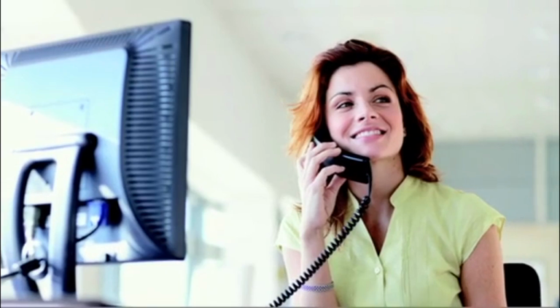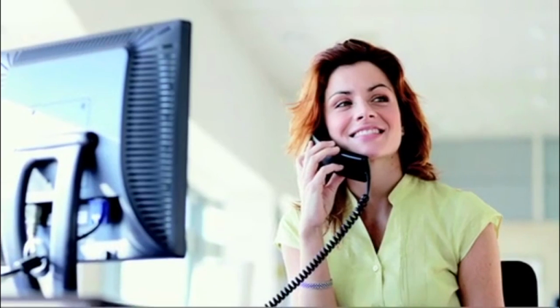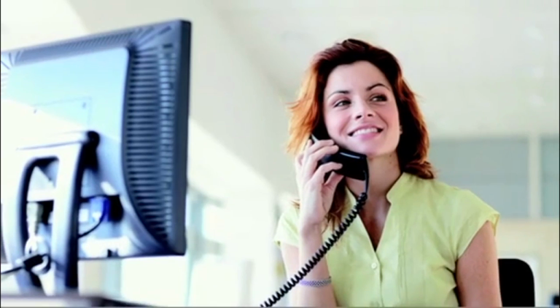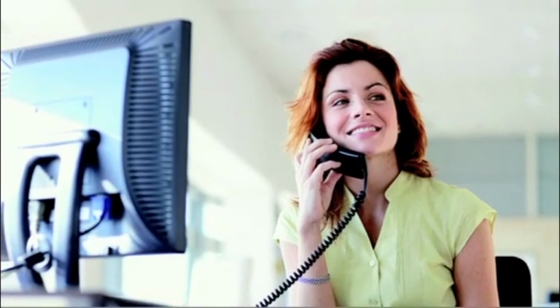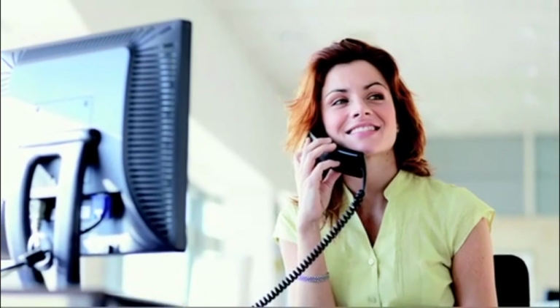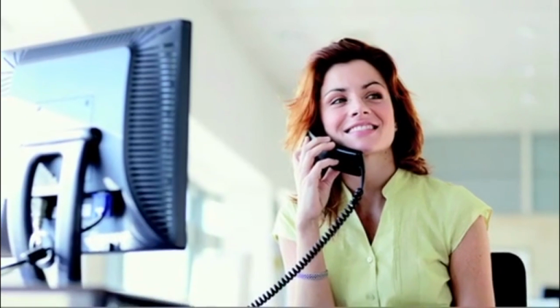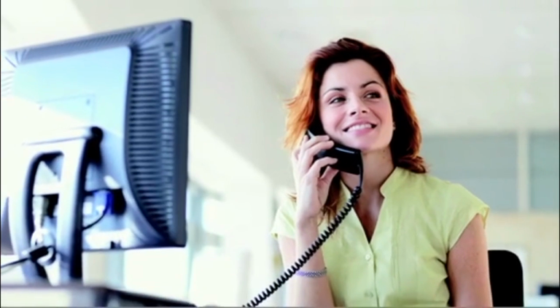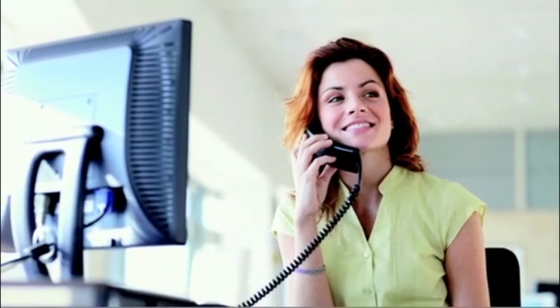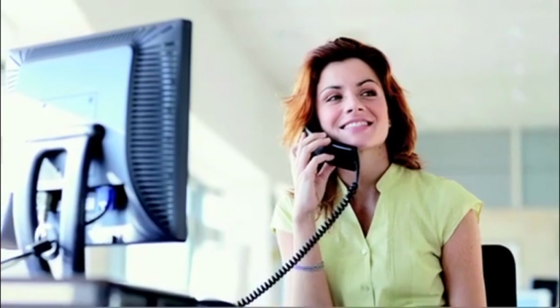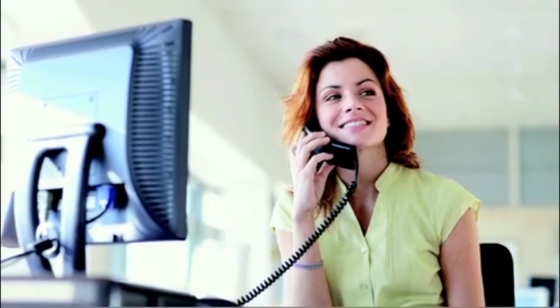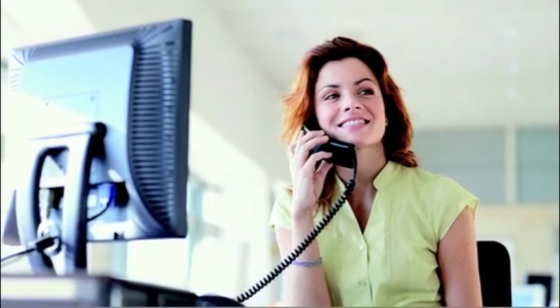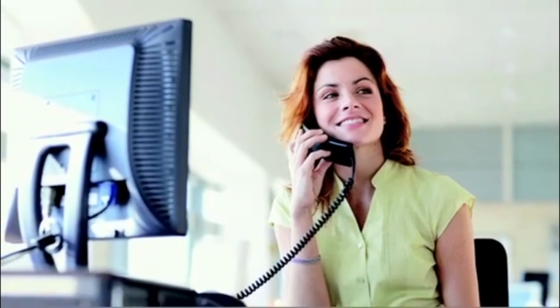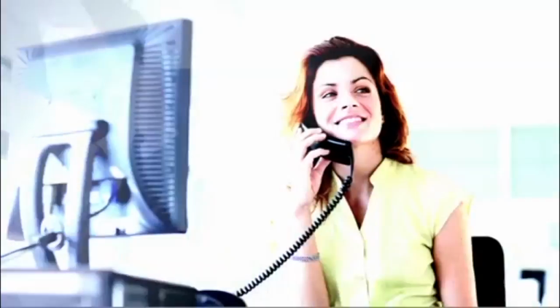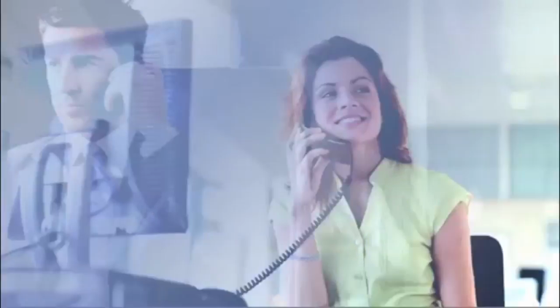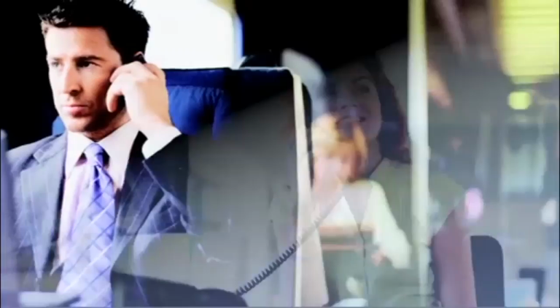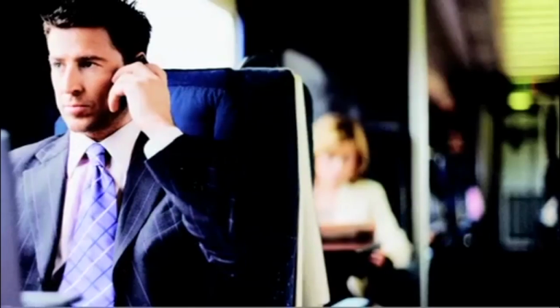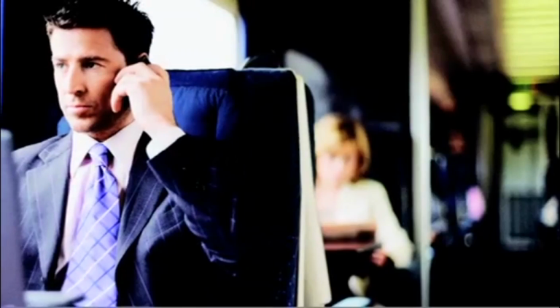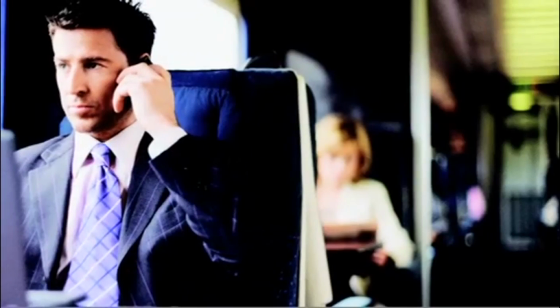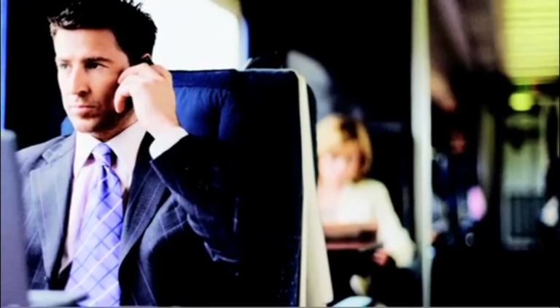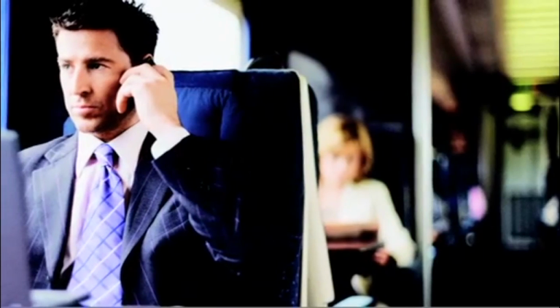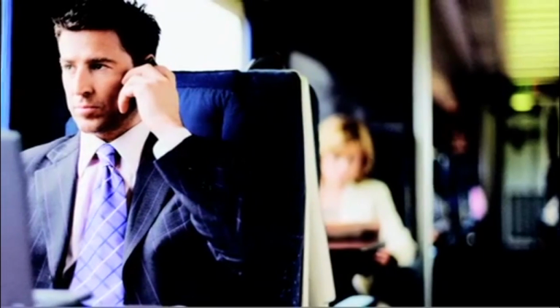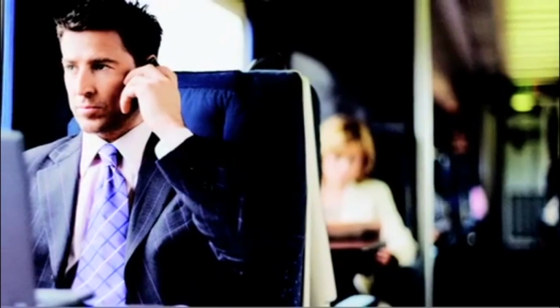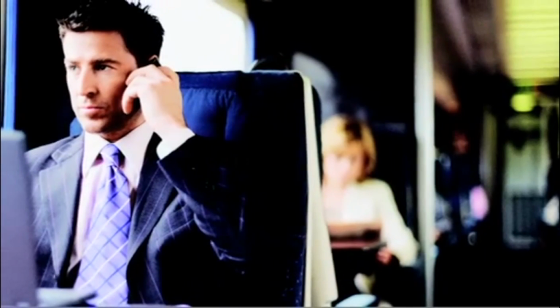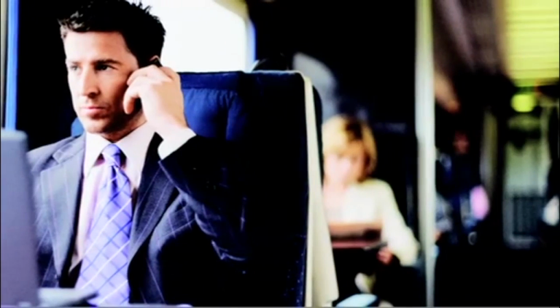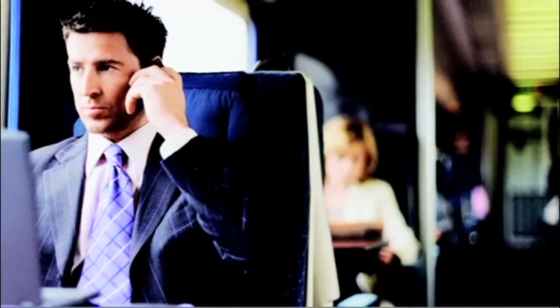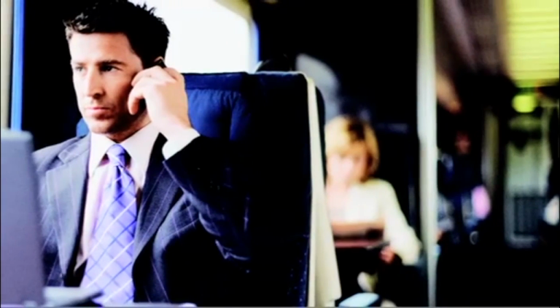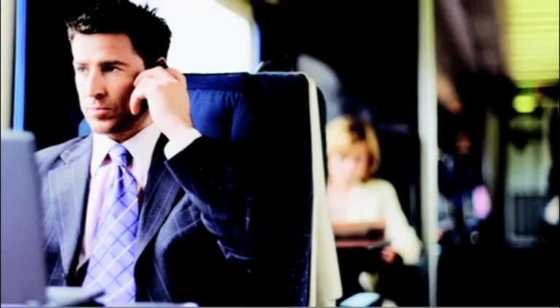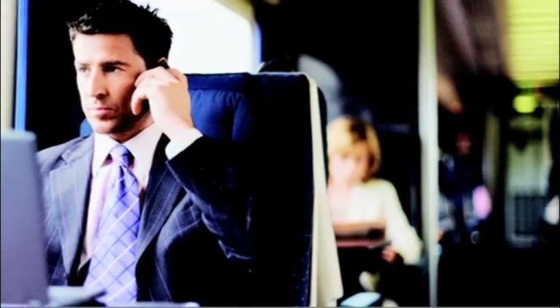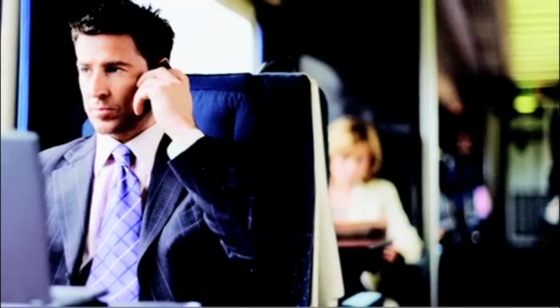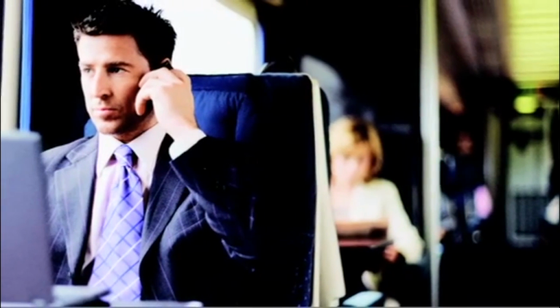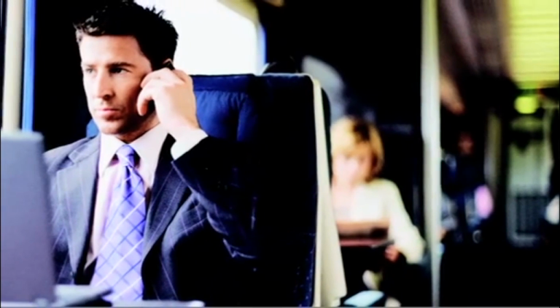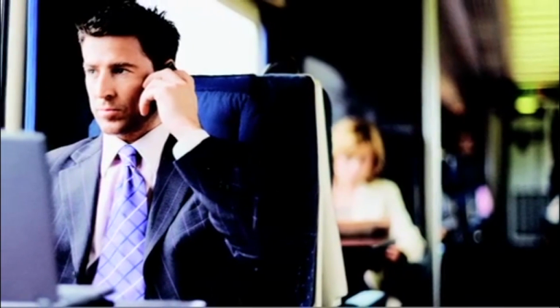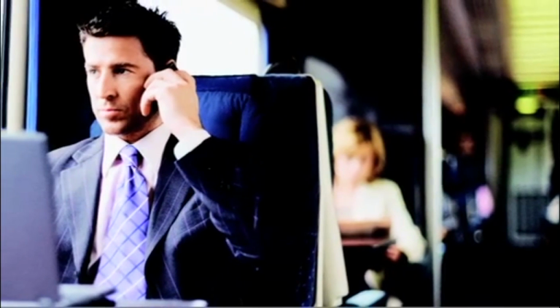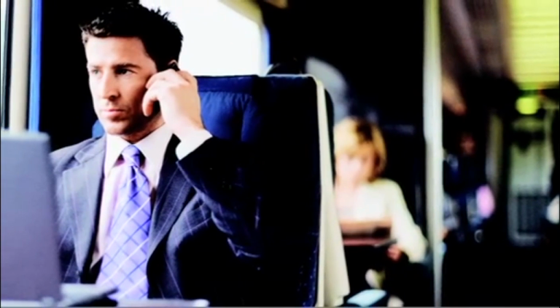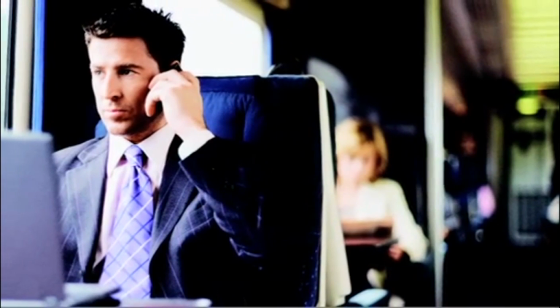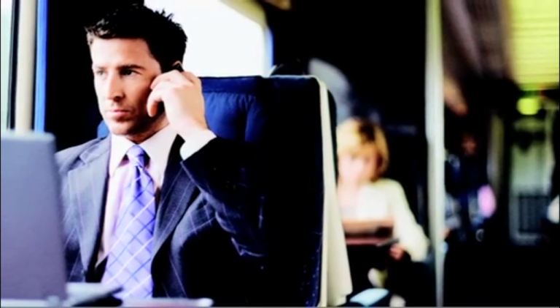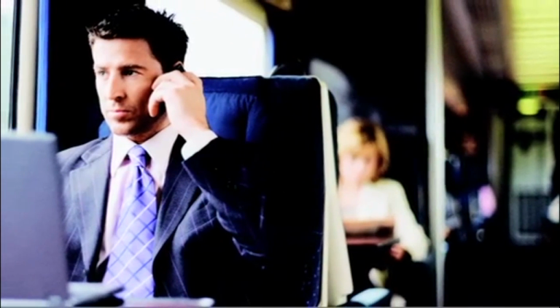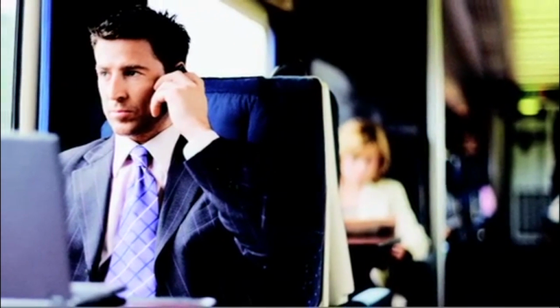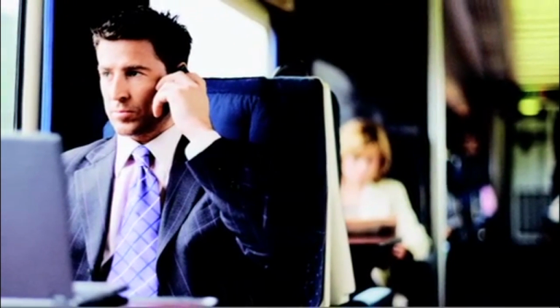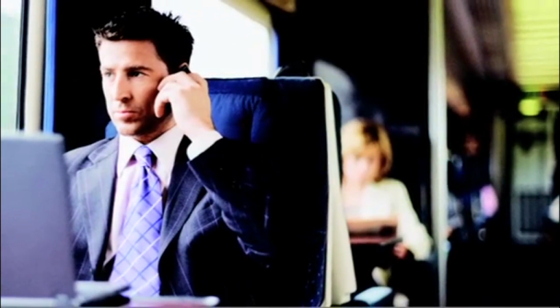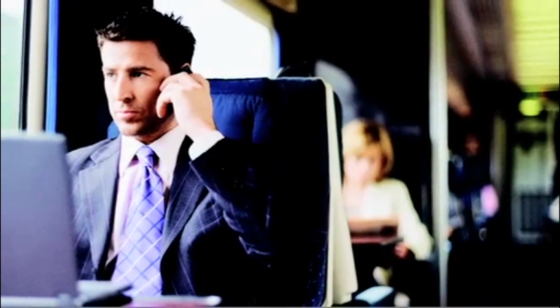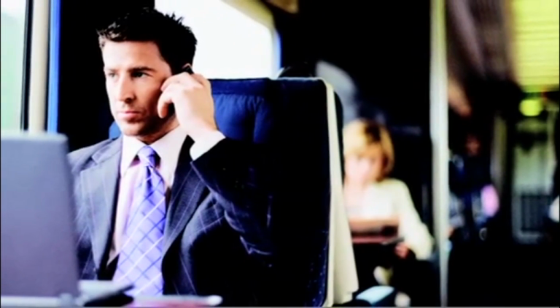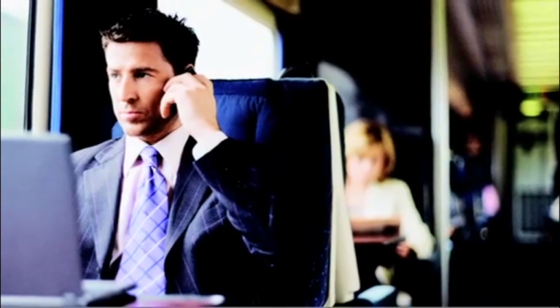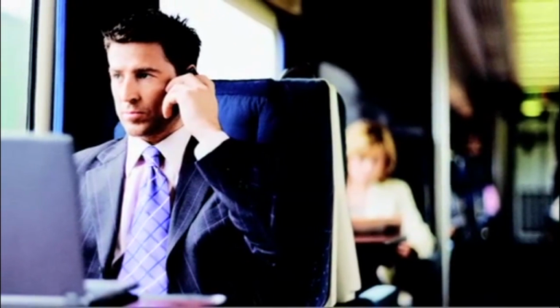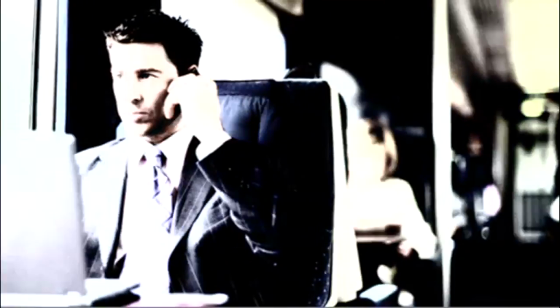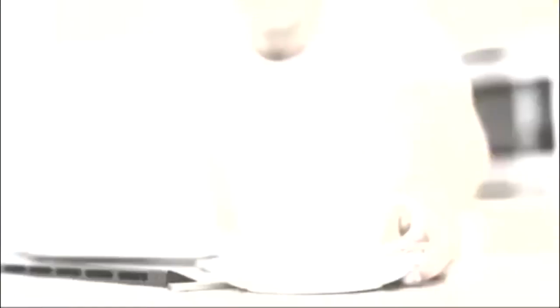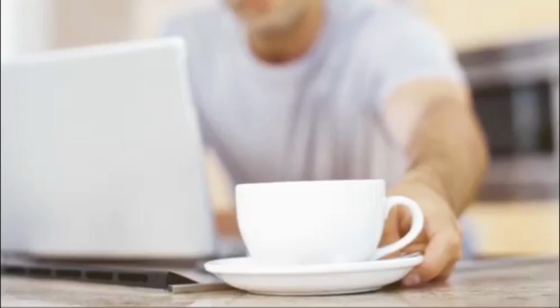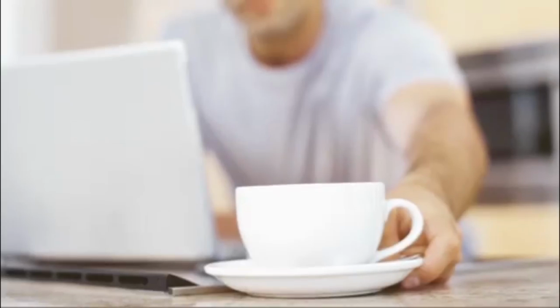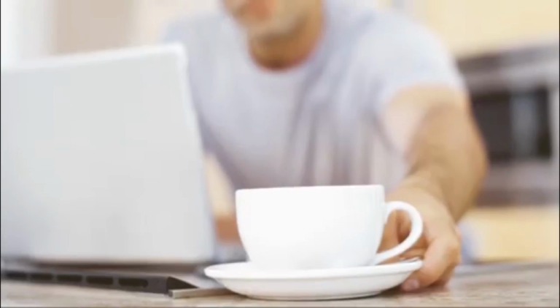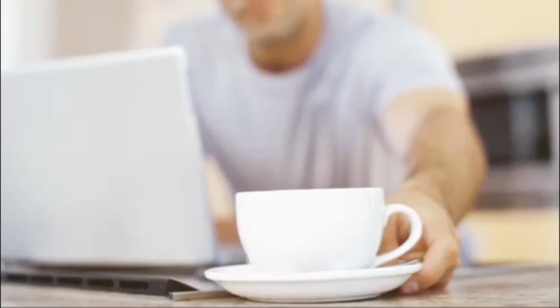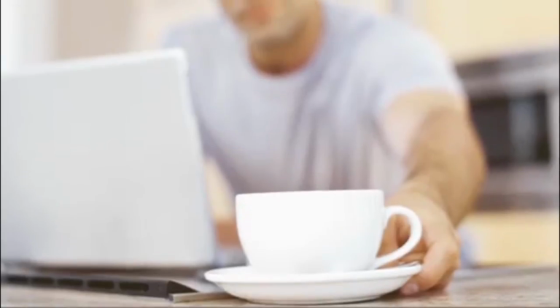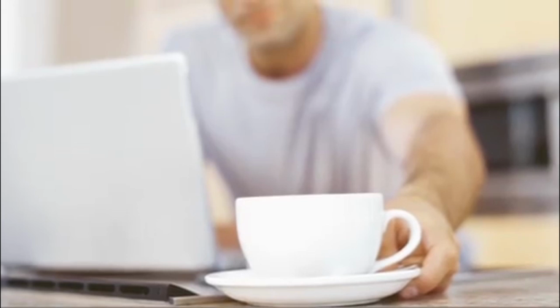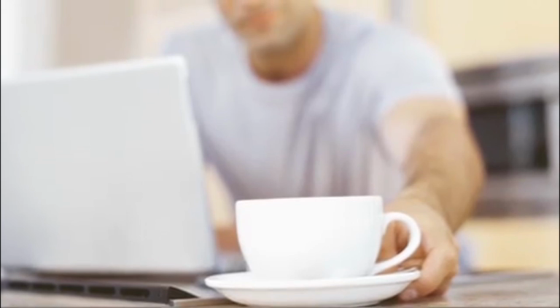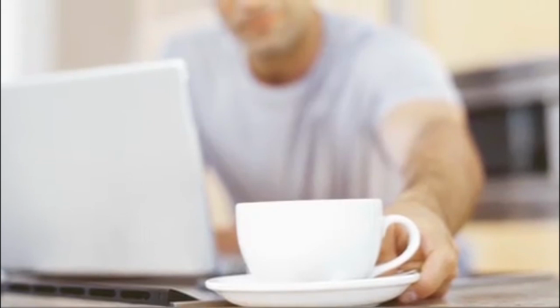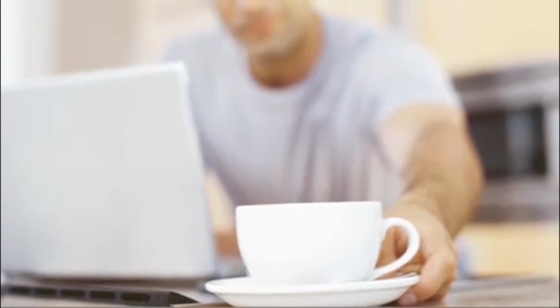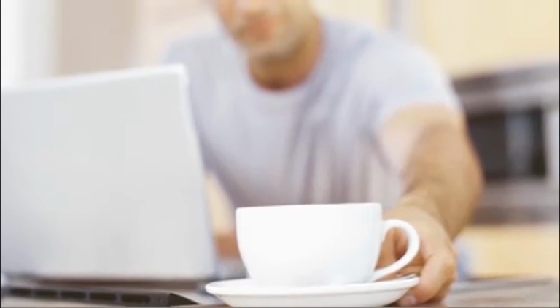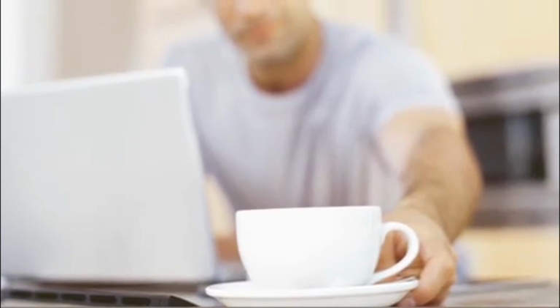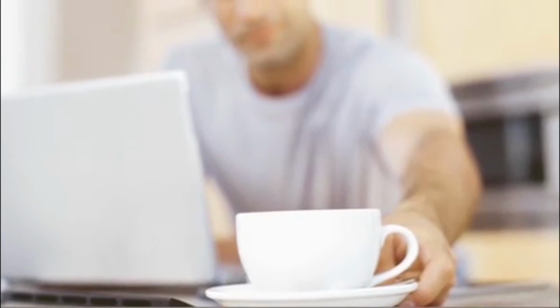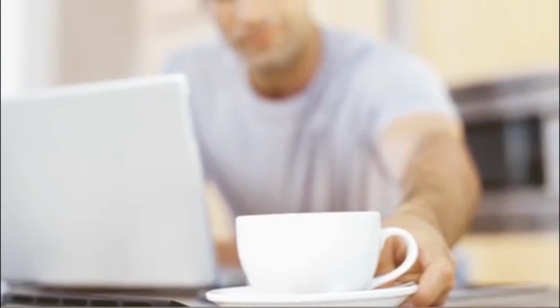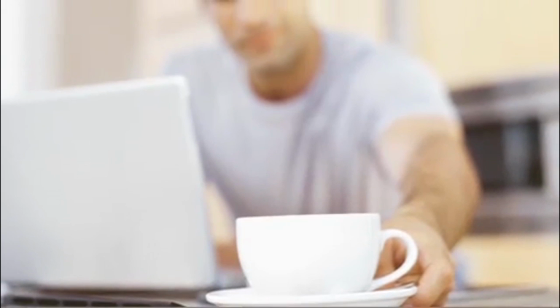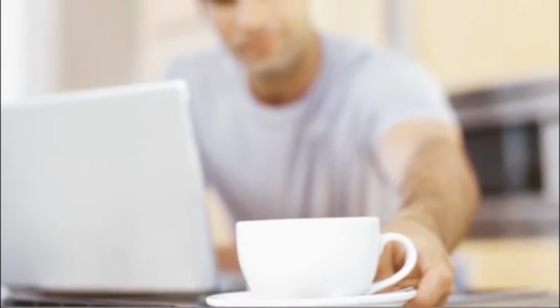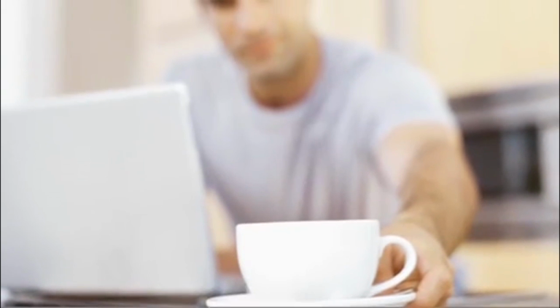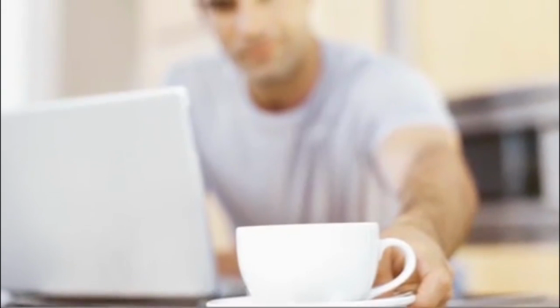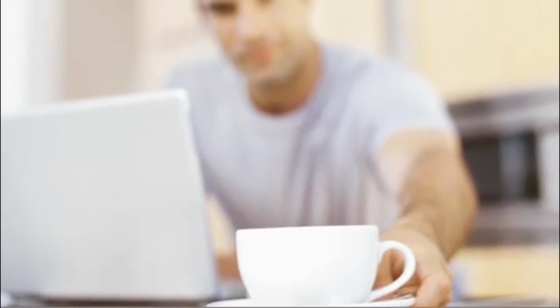With Horizon, staff aren't tied to their desks. Everyone can enjoy flexible working. Hot desking and home working is easy.